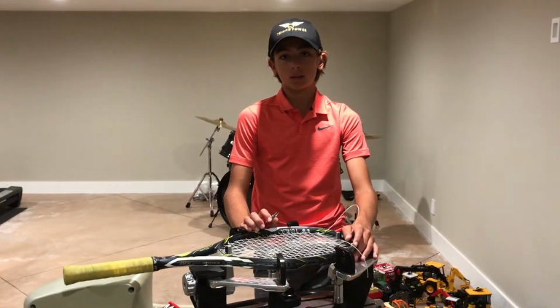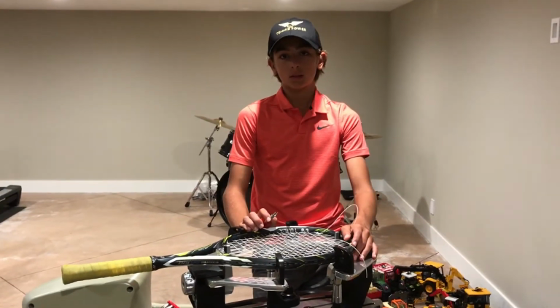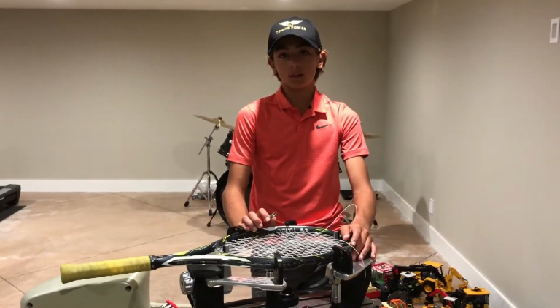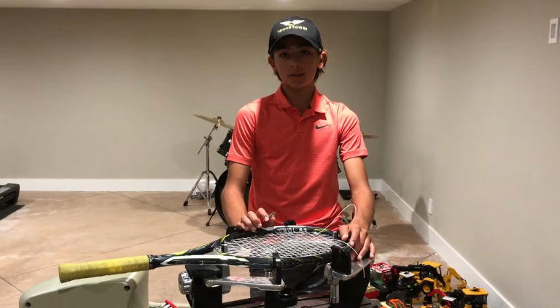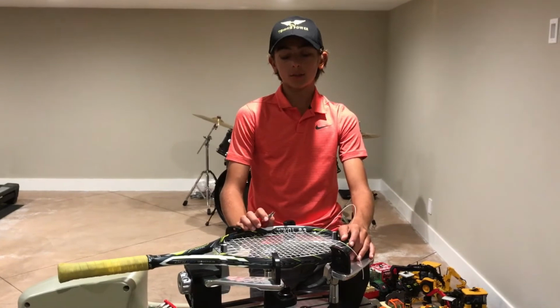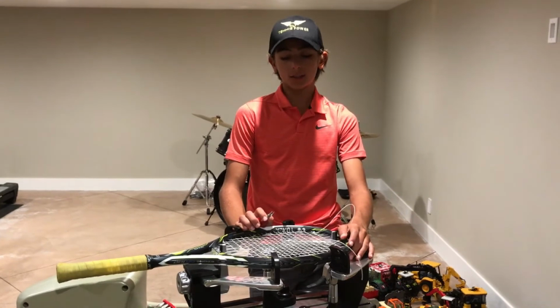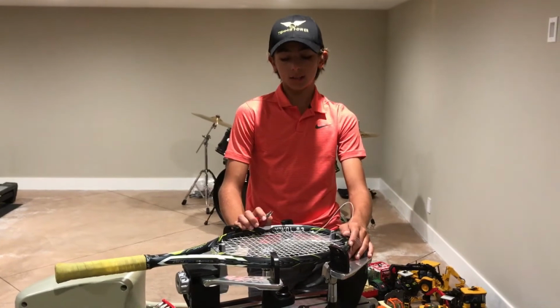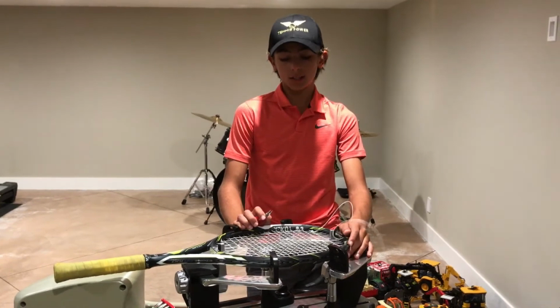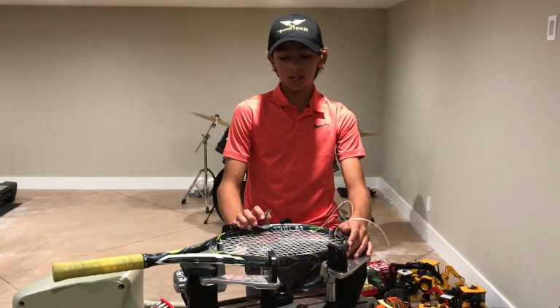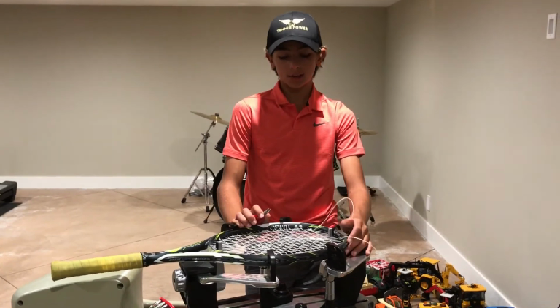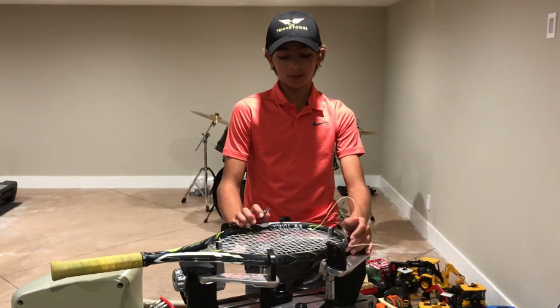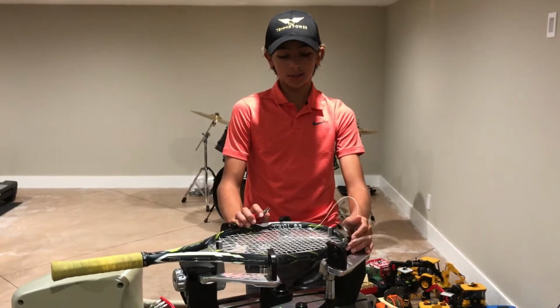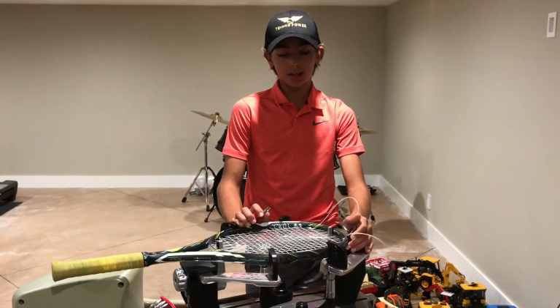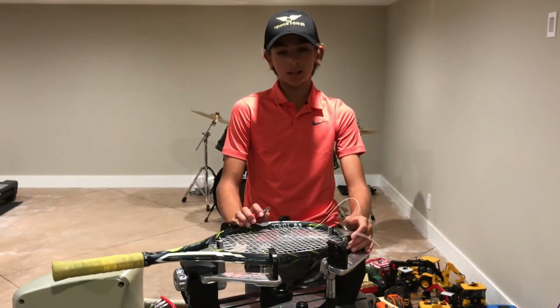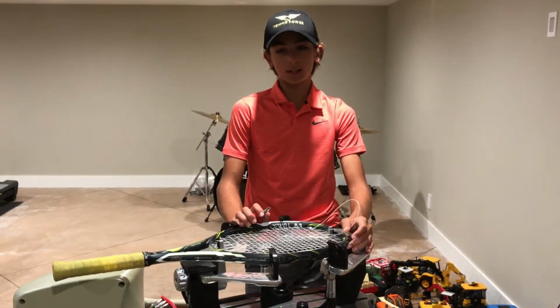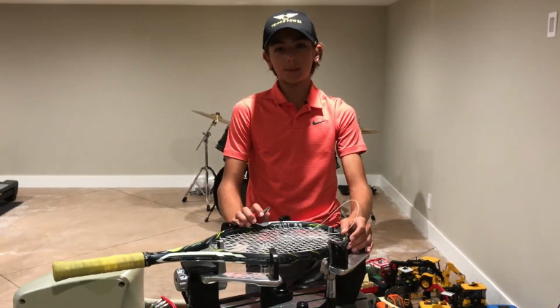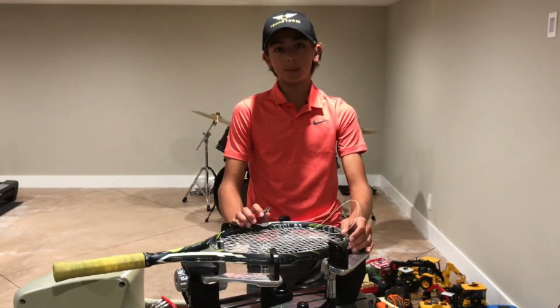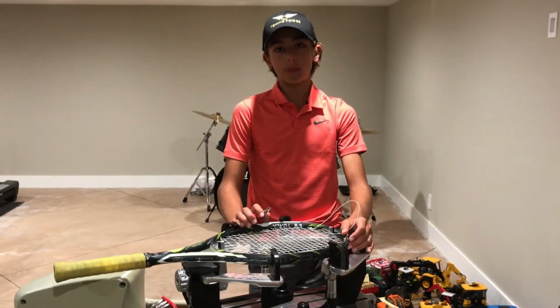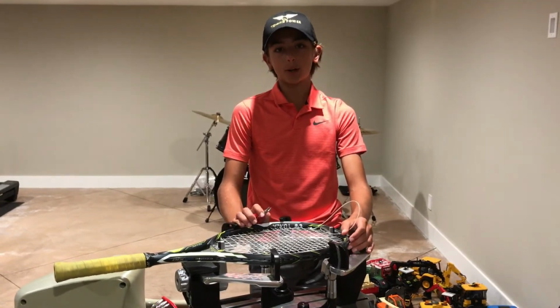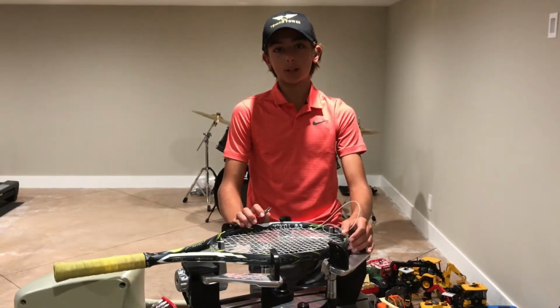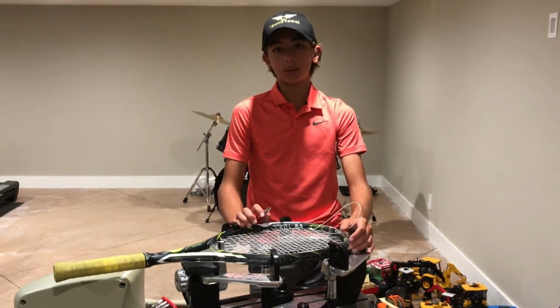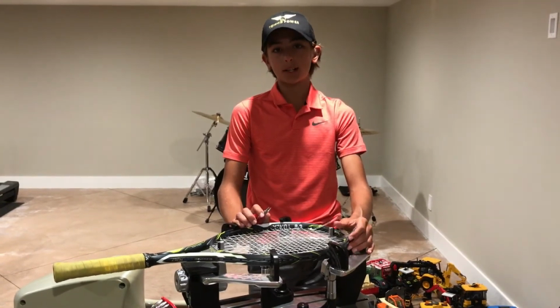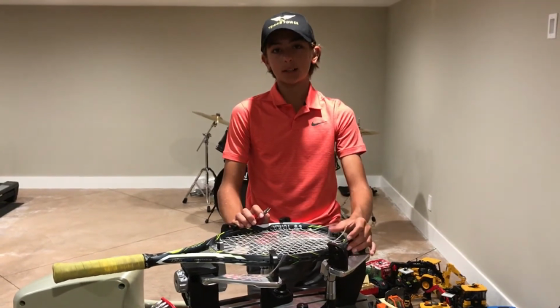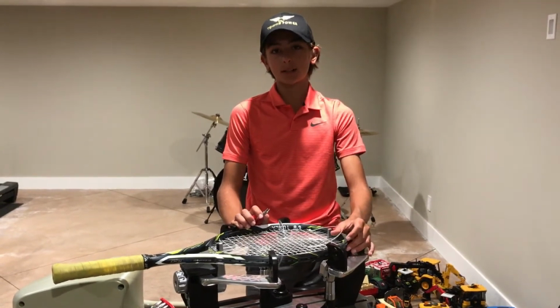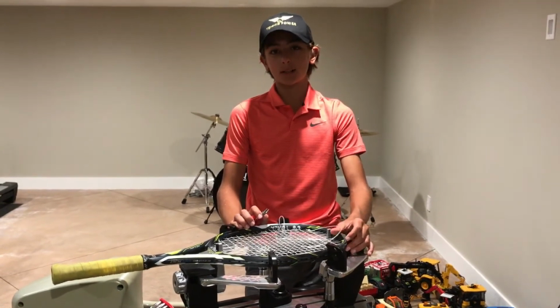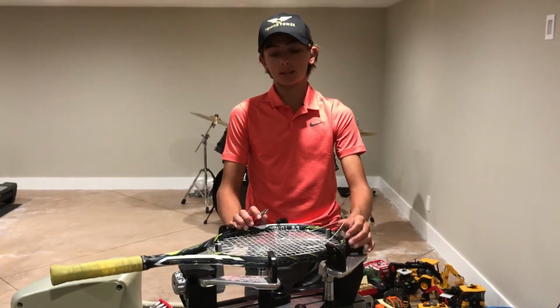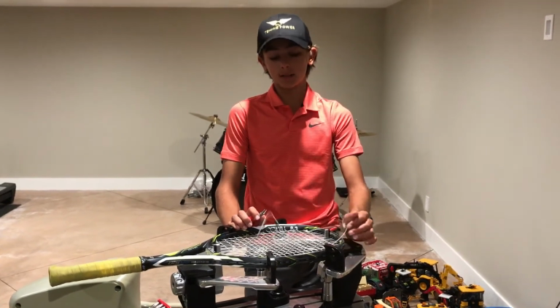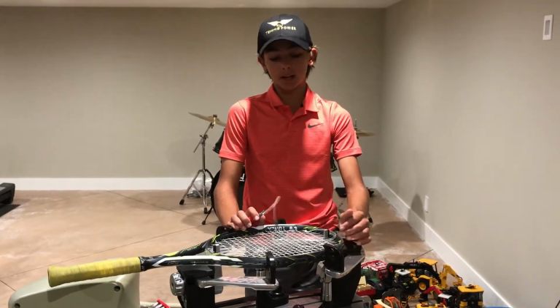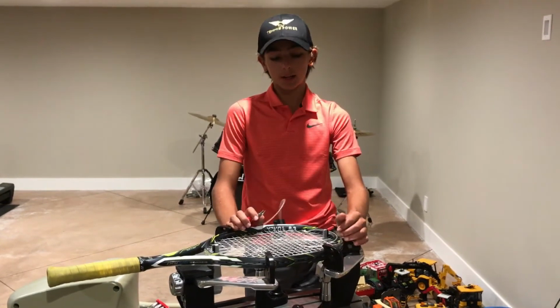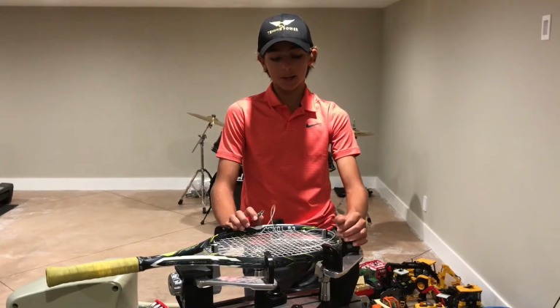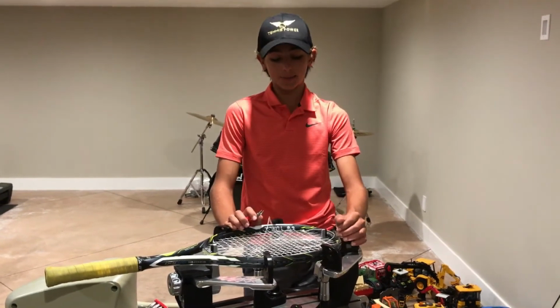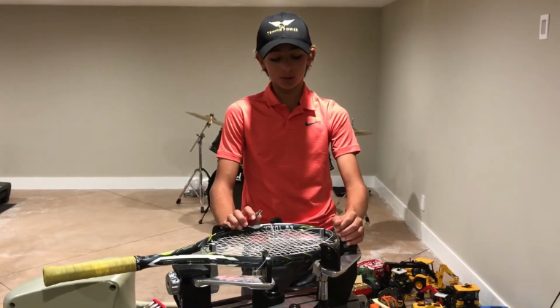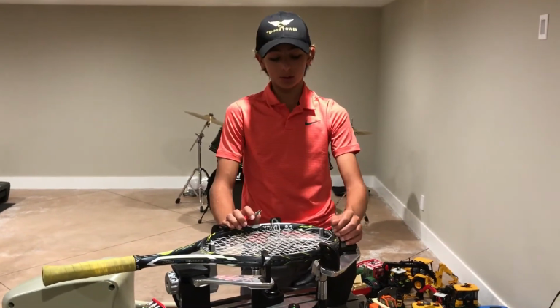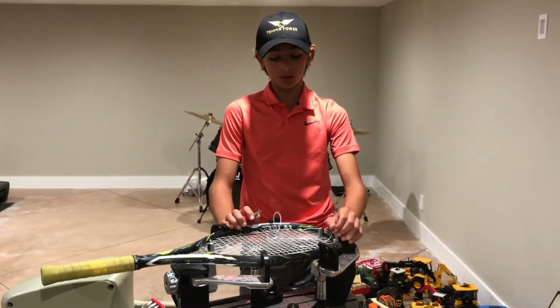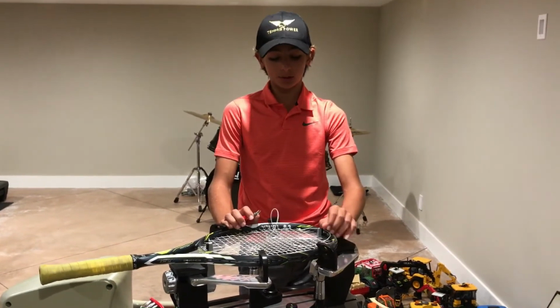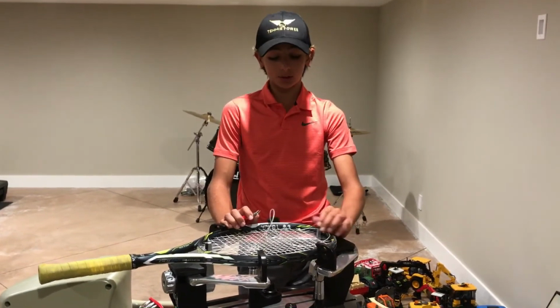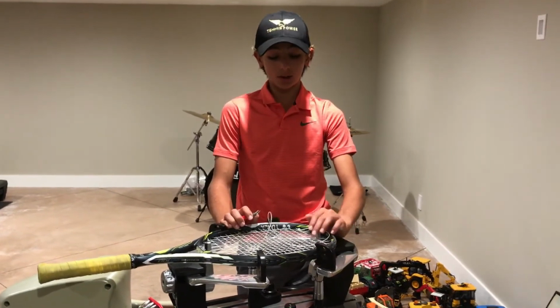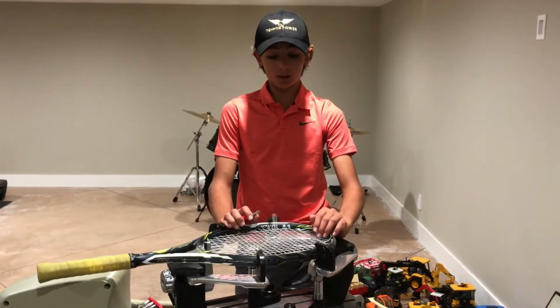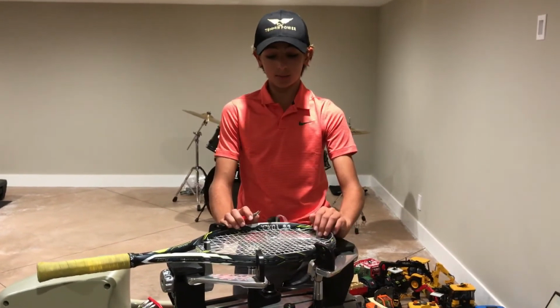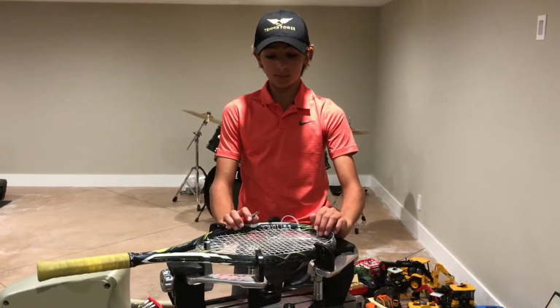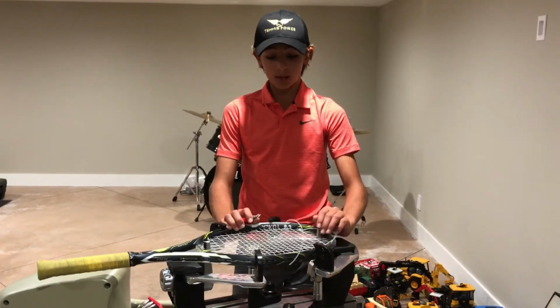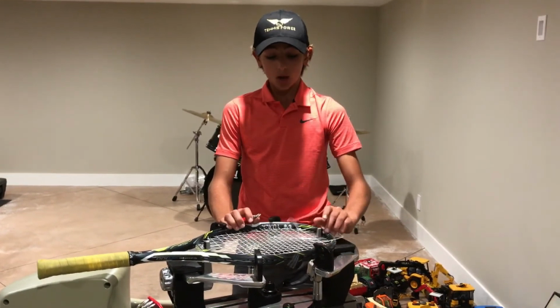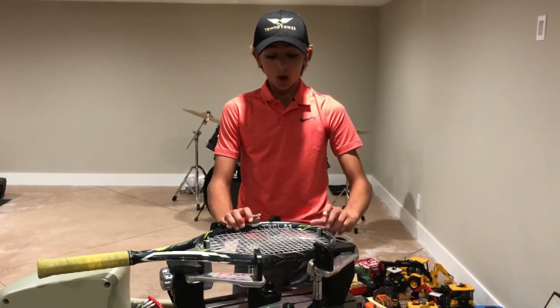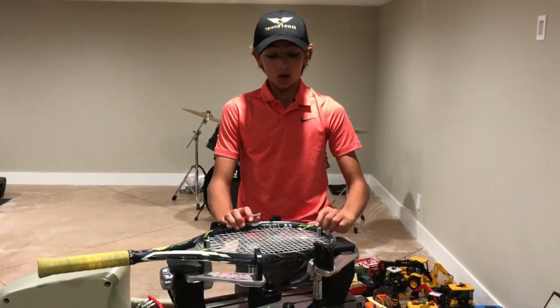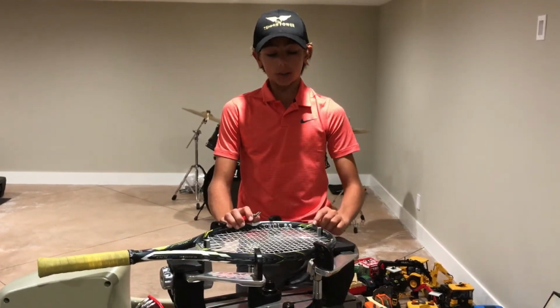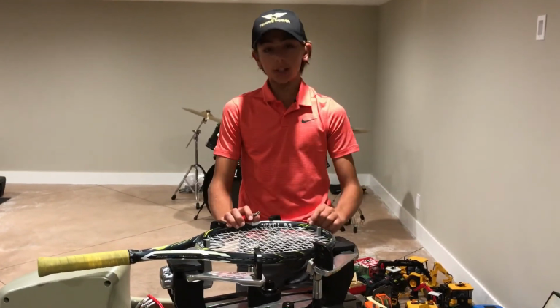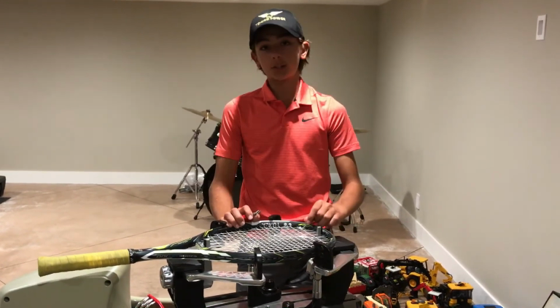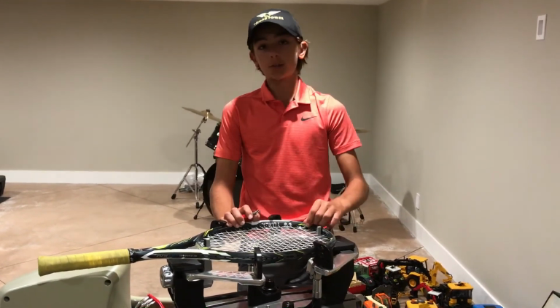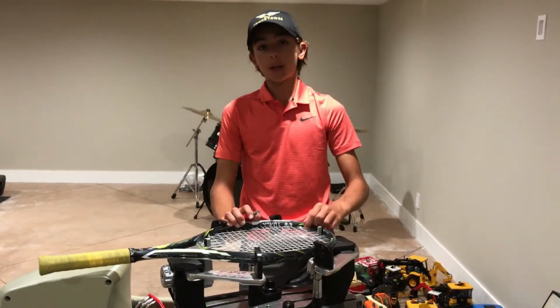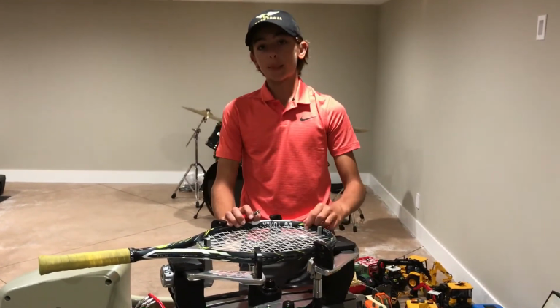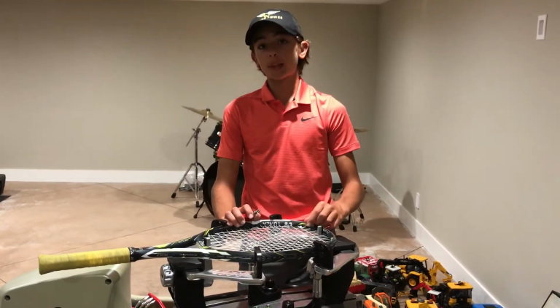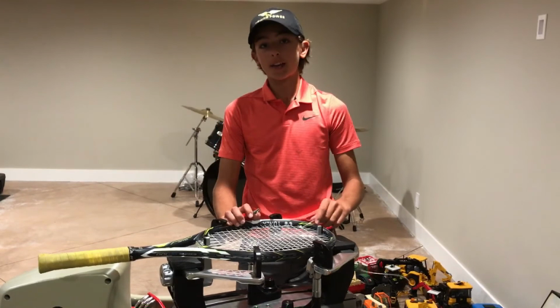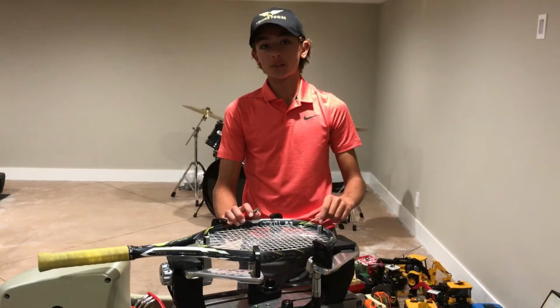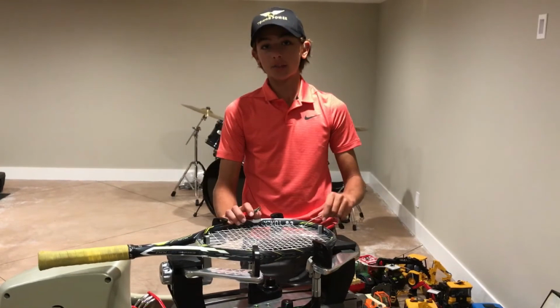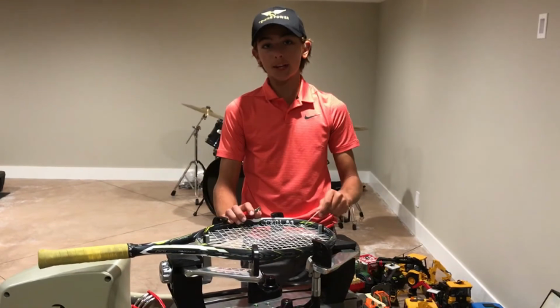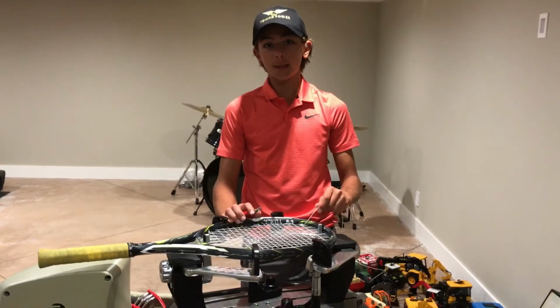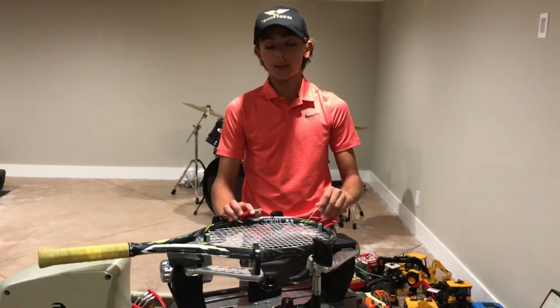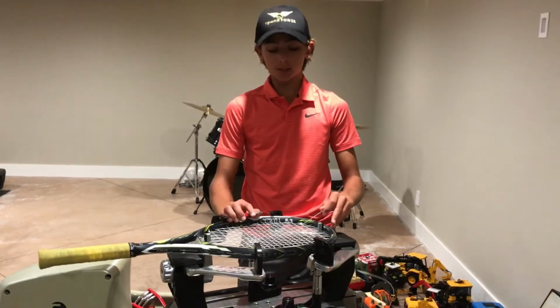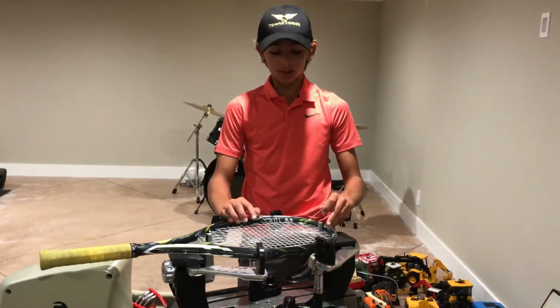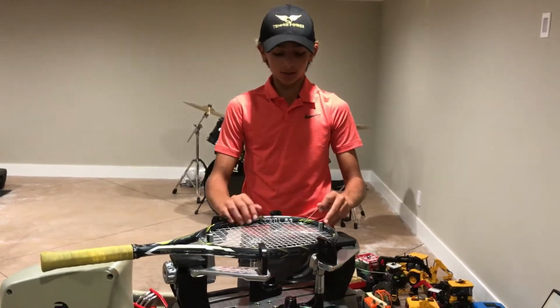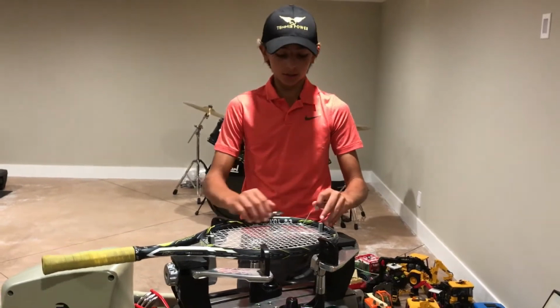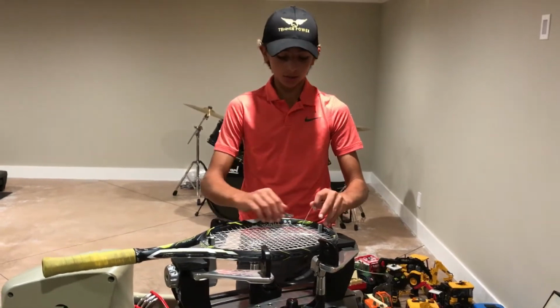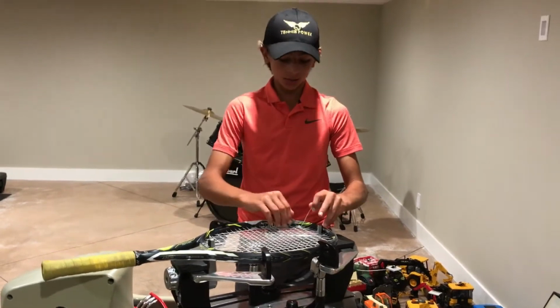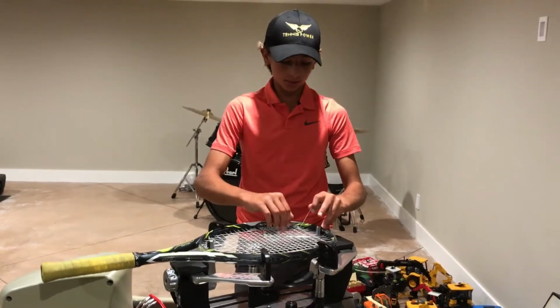So as you can see now, it's done. It's been about 30 minutes since I last spoke to you. All you need to do is cut the last string and then just stencil it.